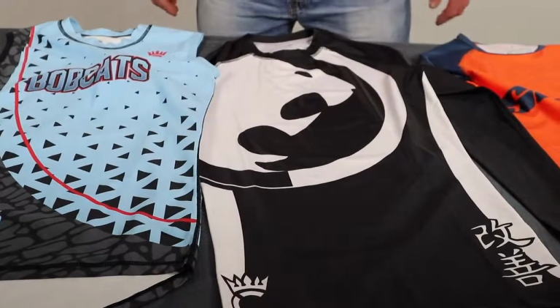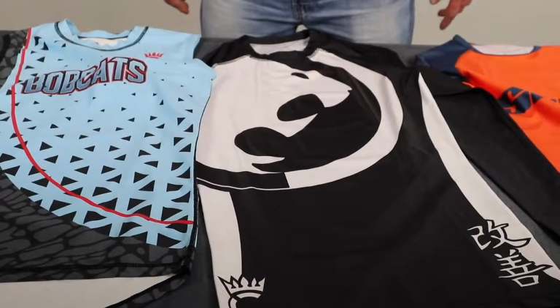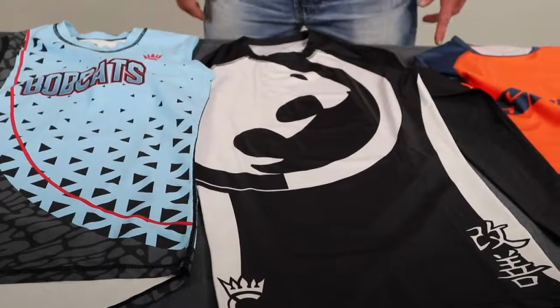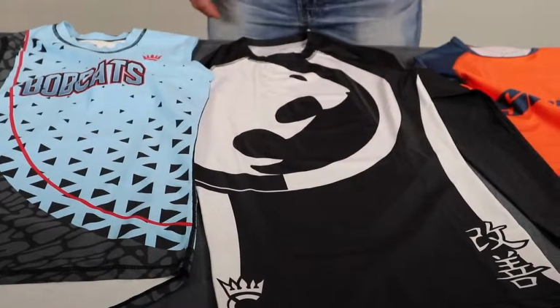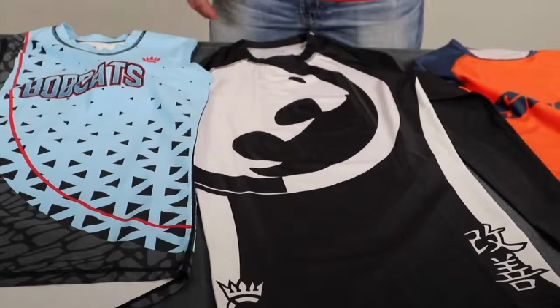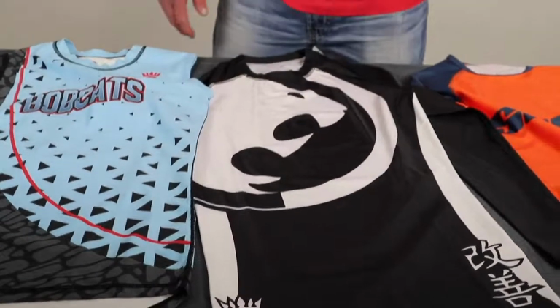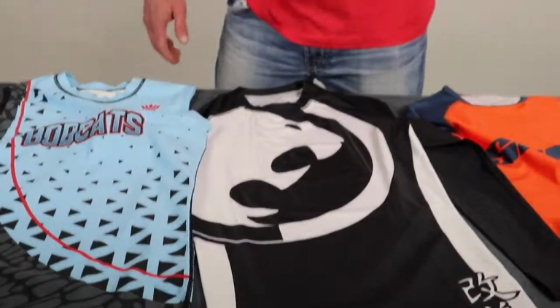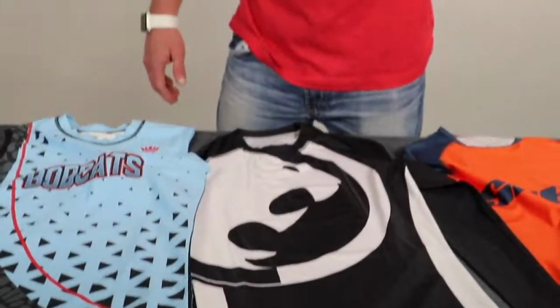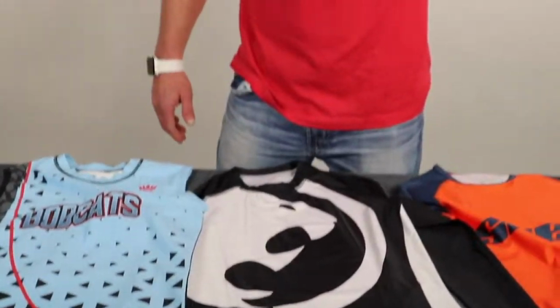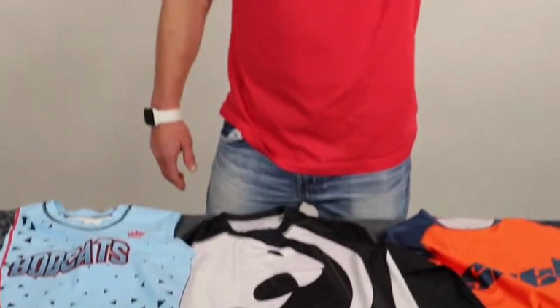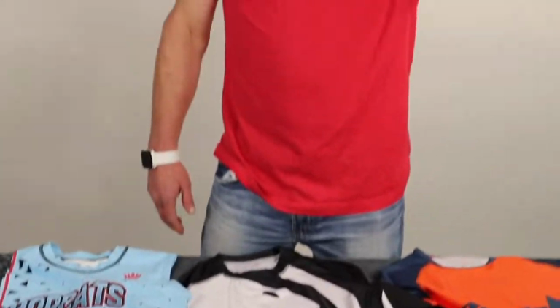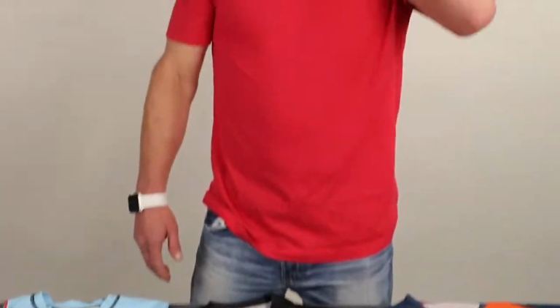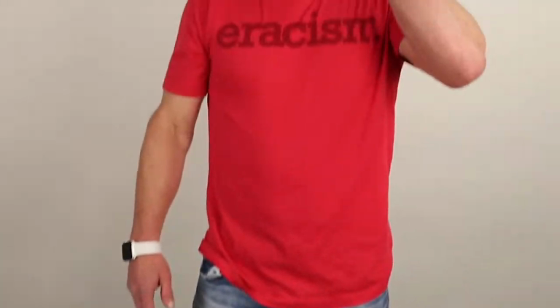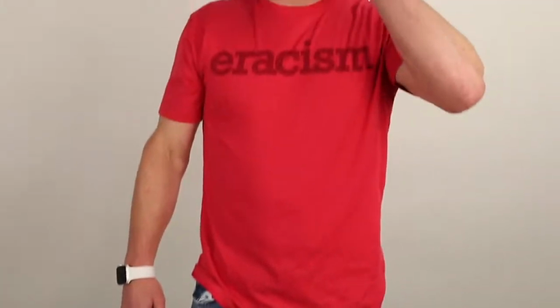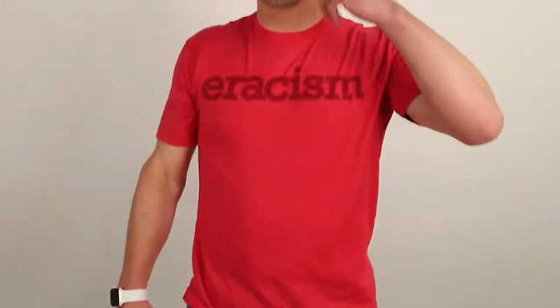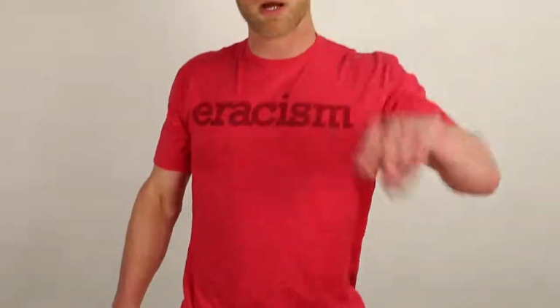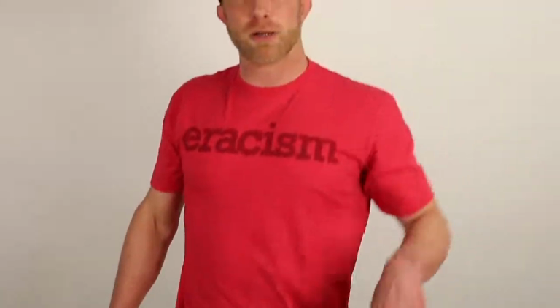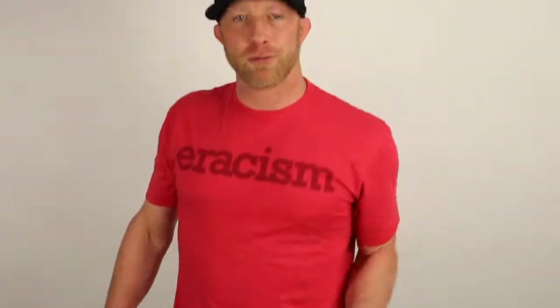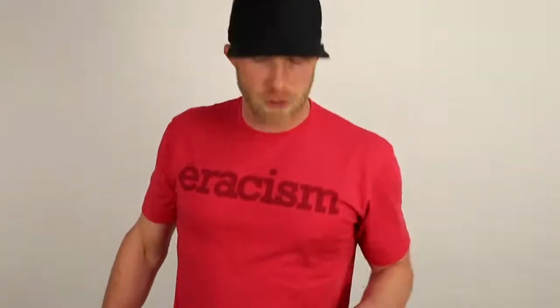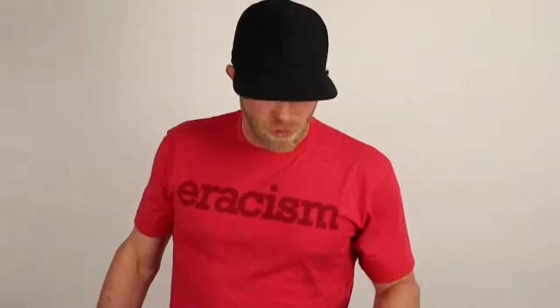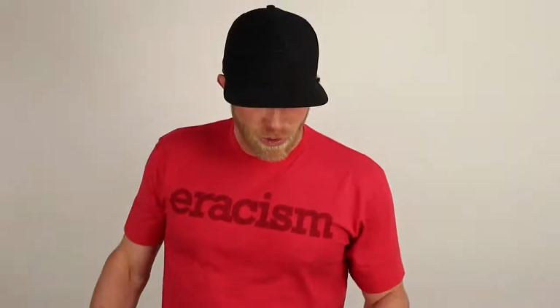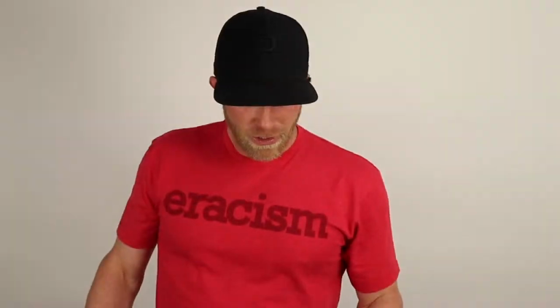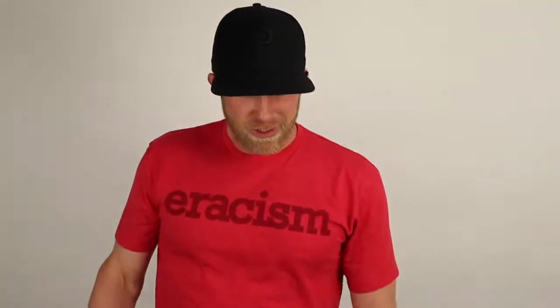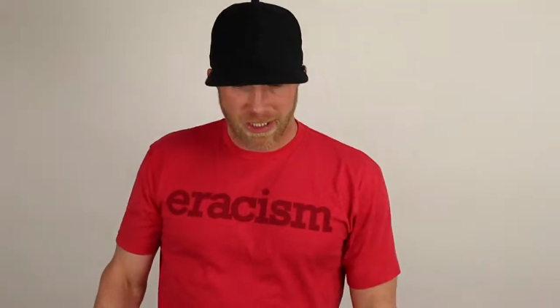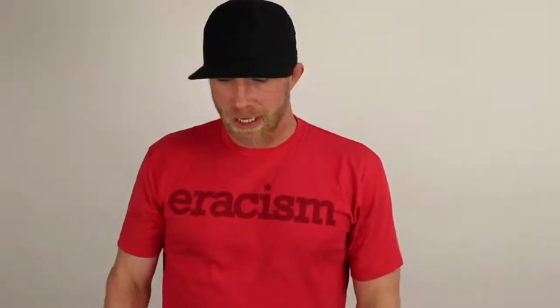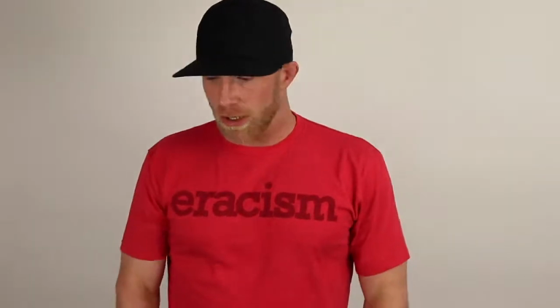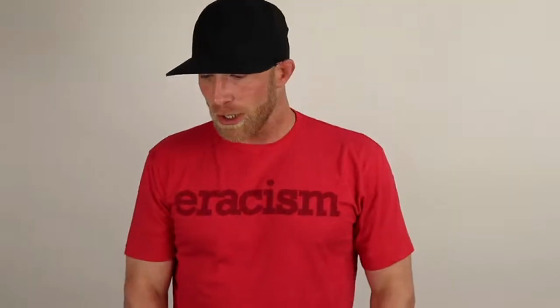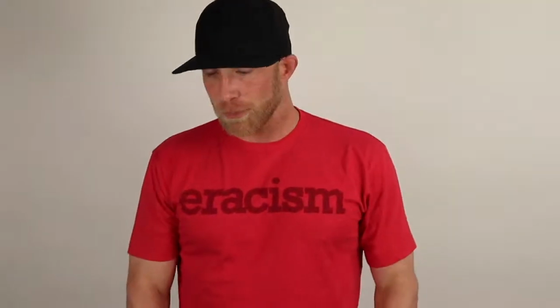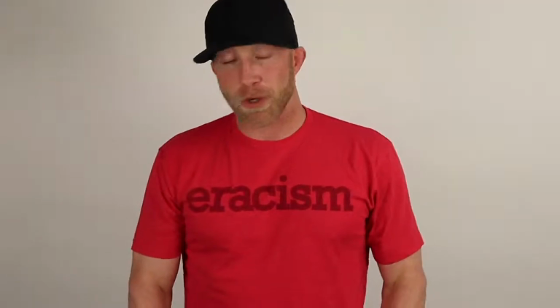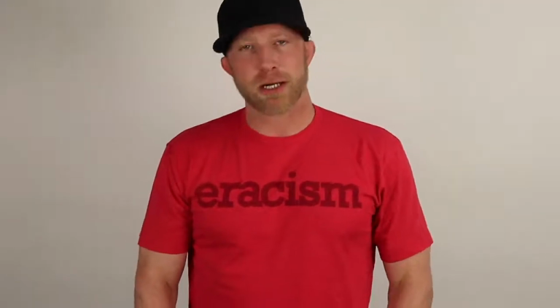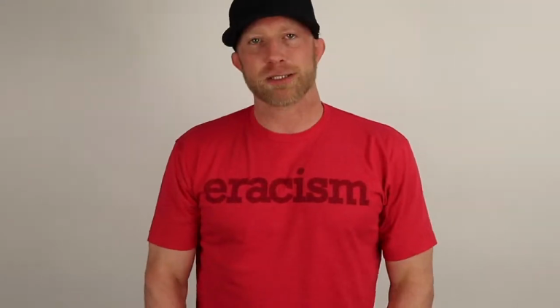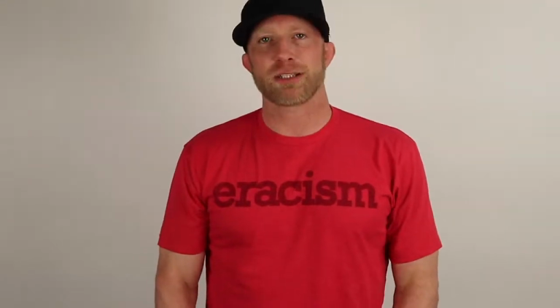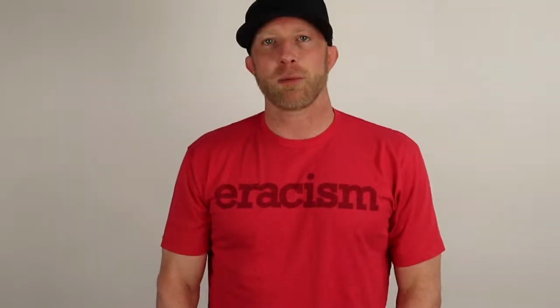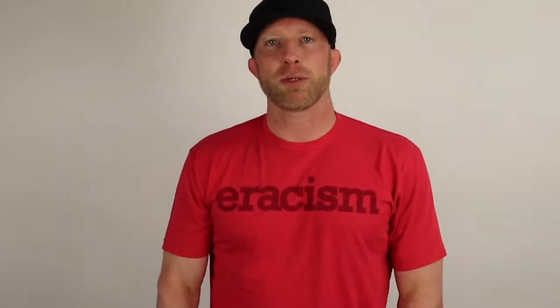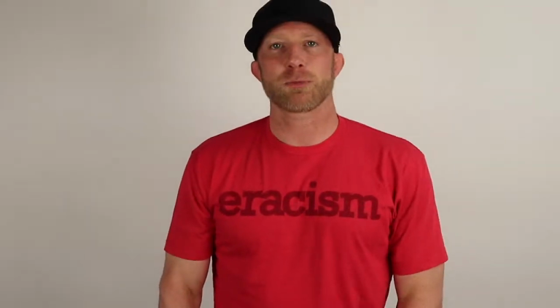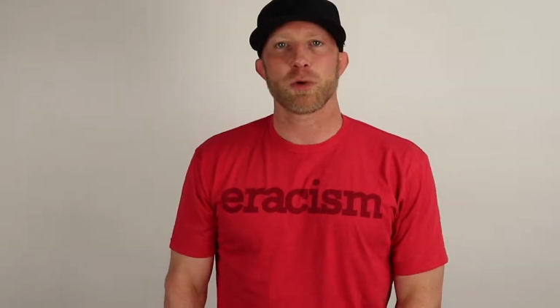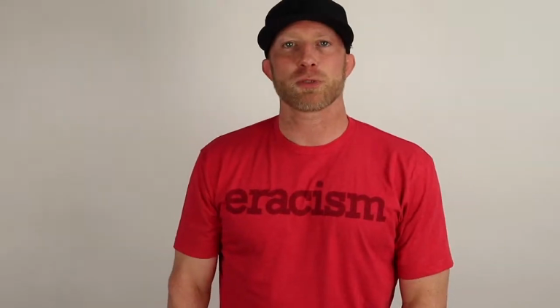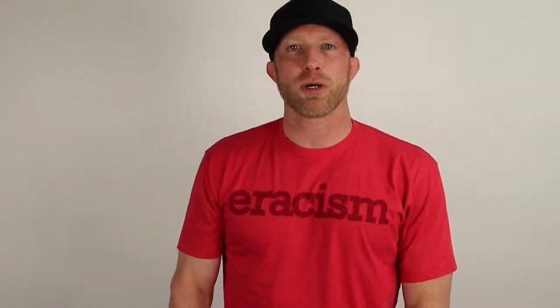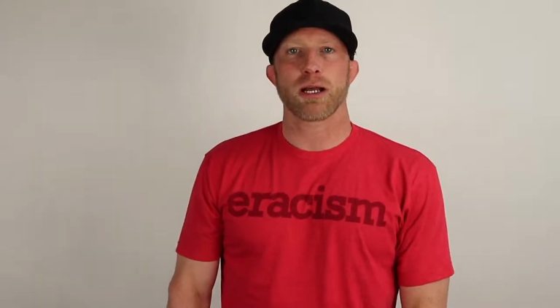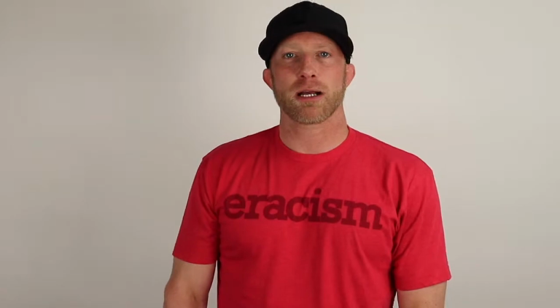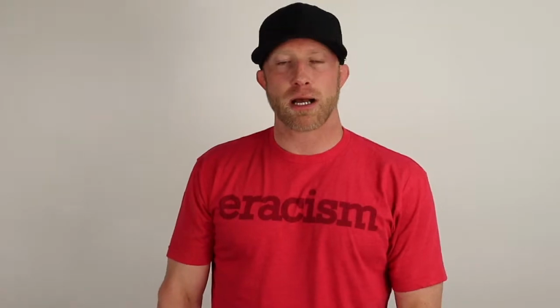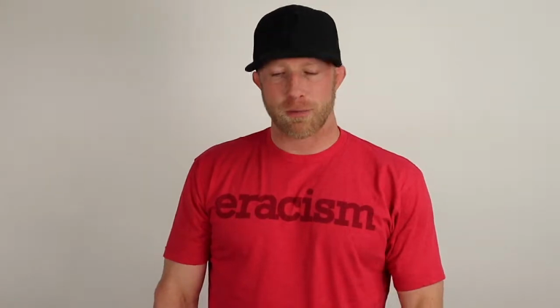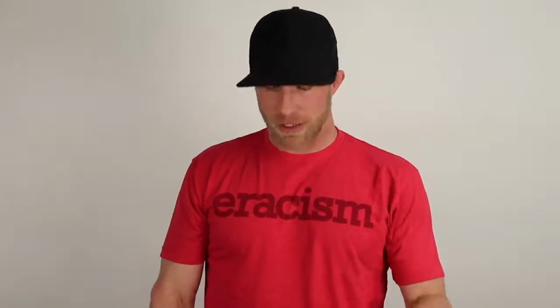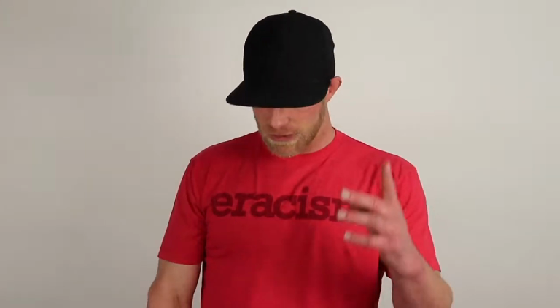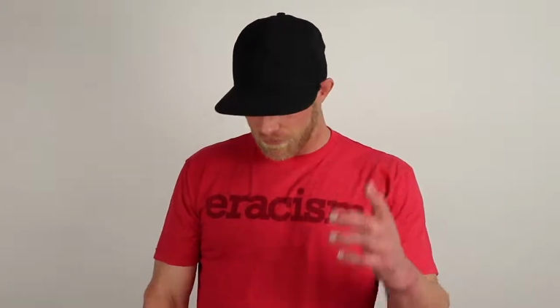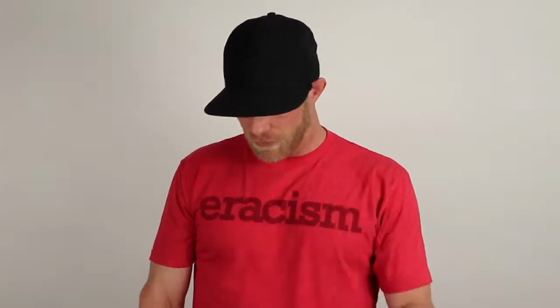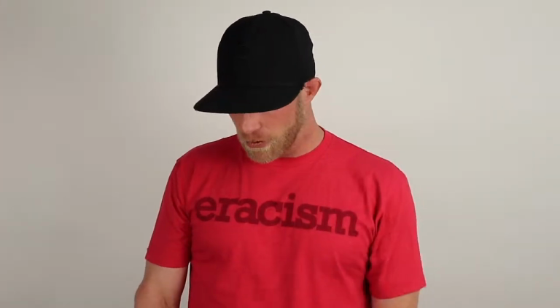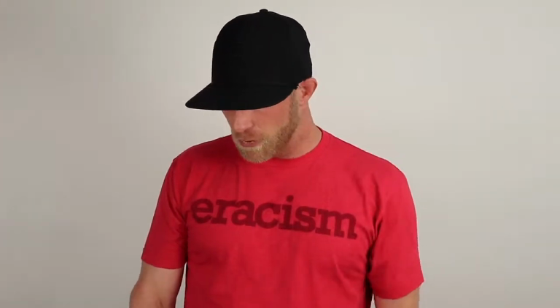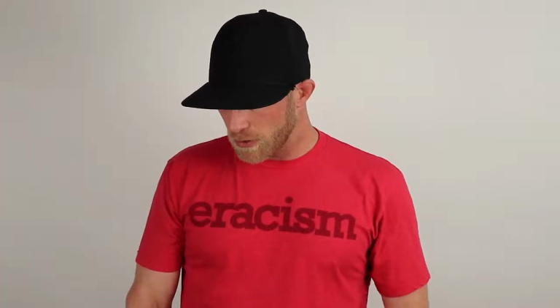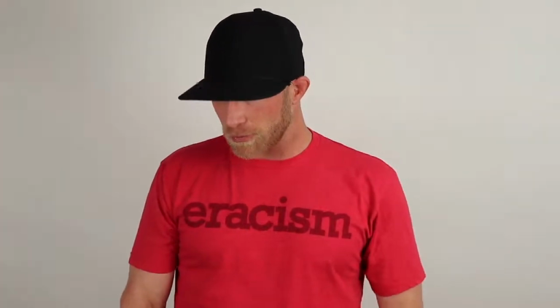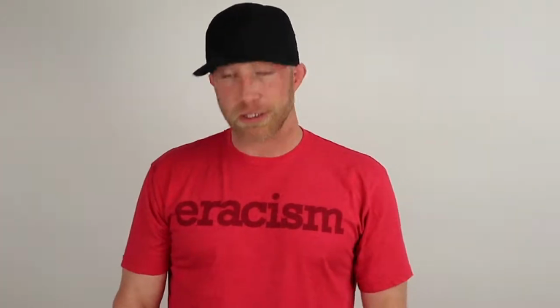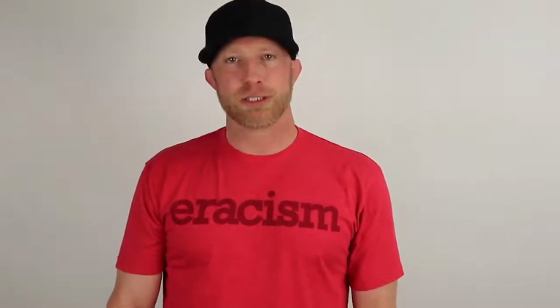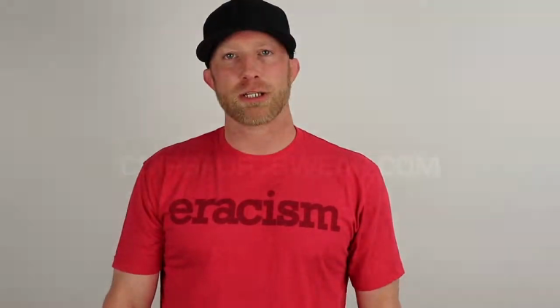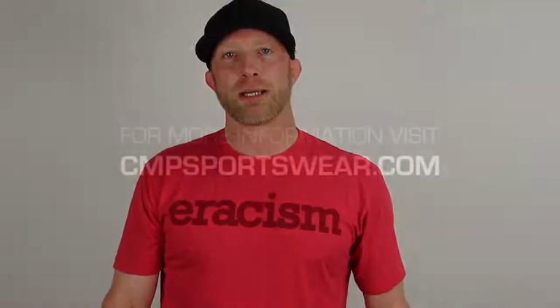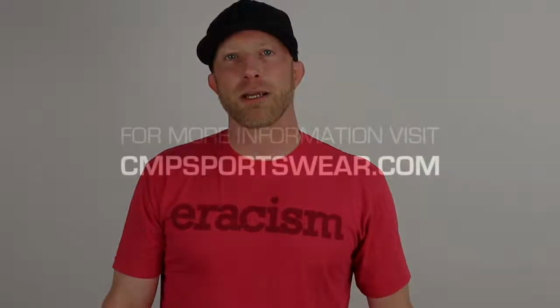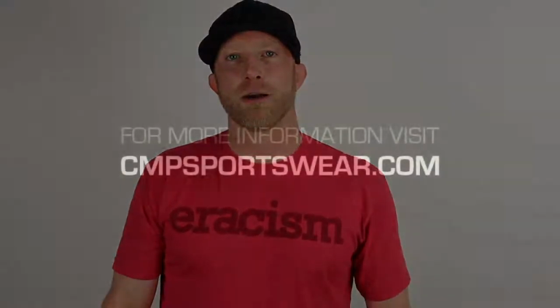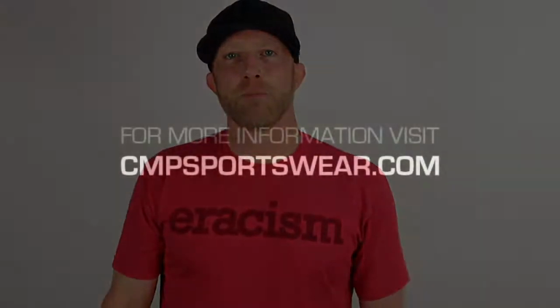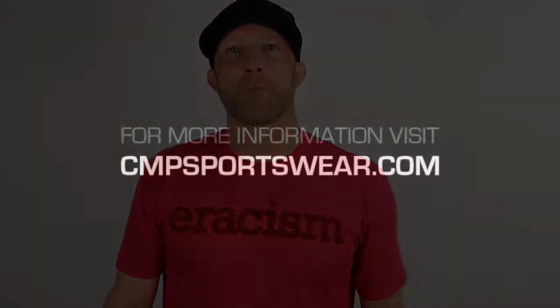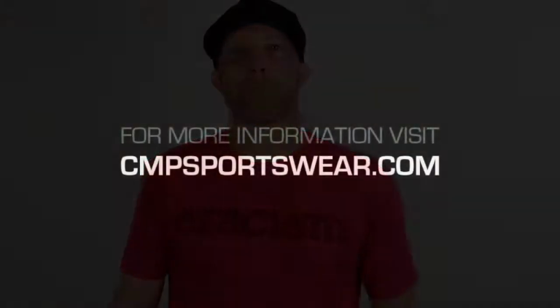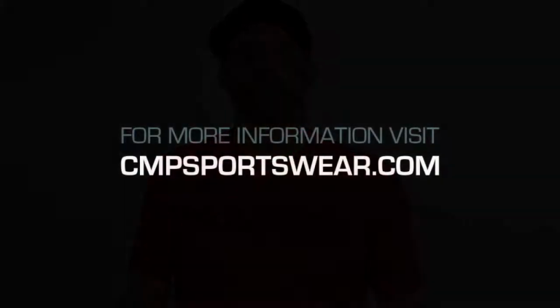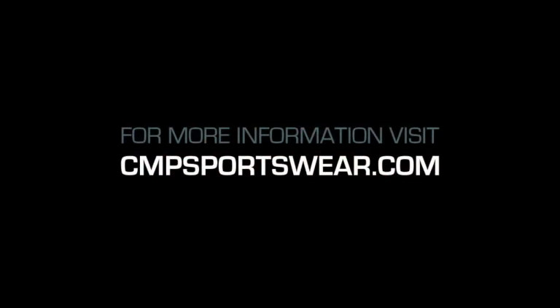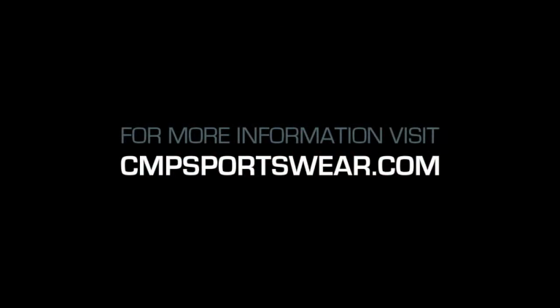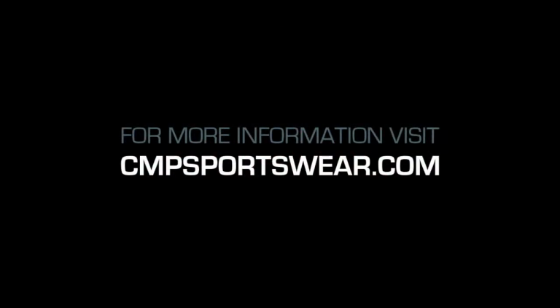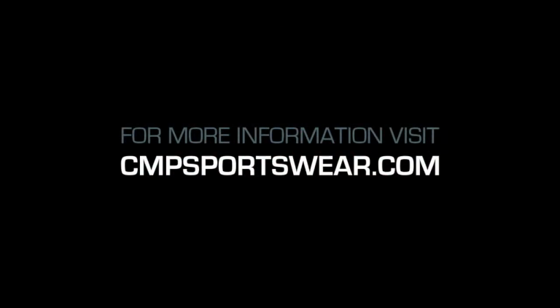I appreciate you guys tuning in to another product review. Check out our other products at cmpsportswear.com — hit us up for a quote and we'll get you taken care of.